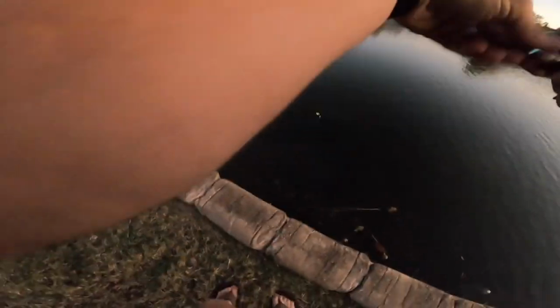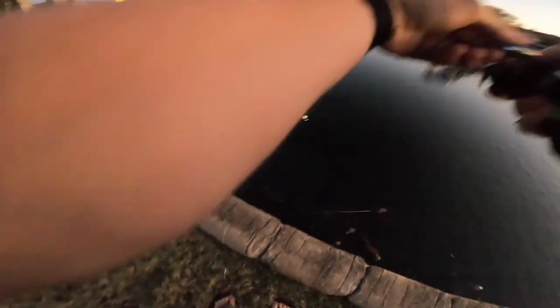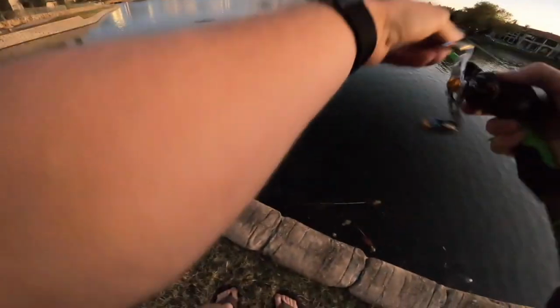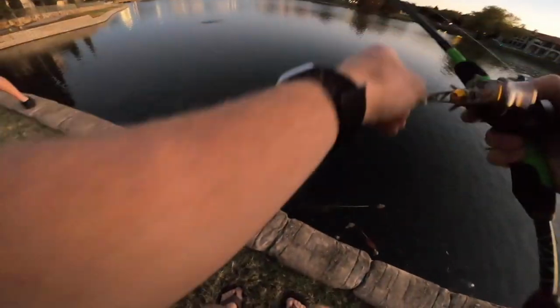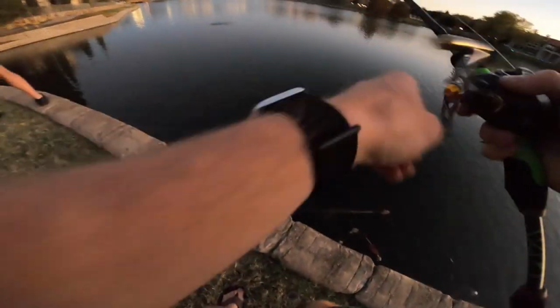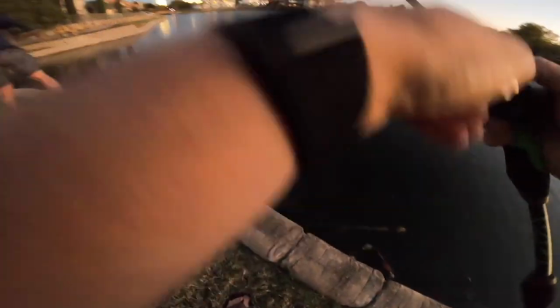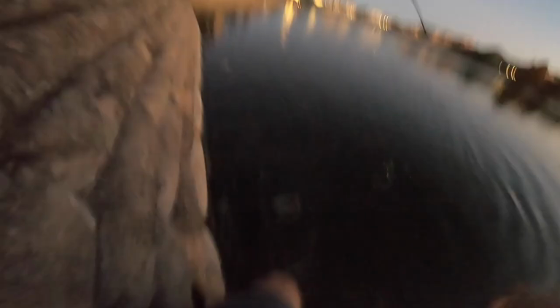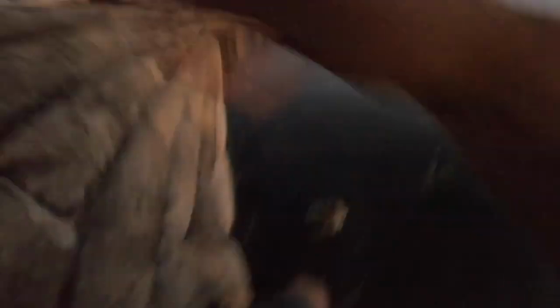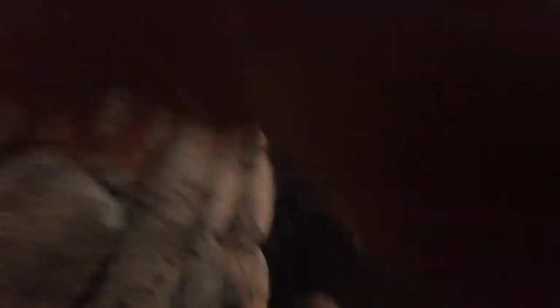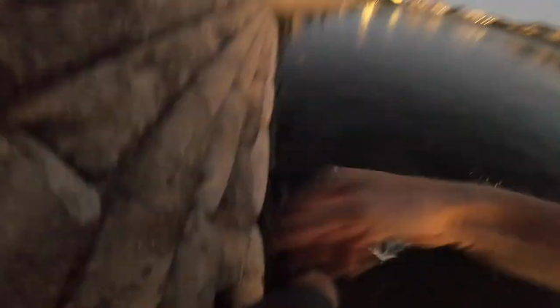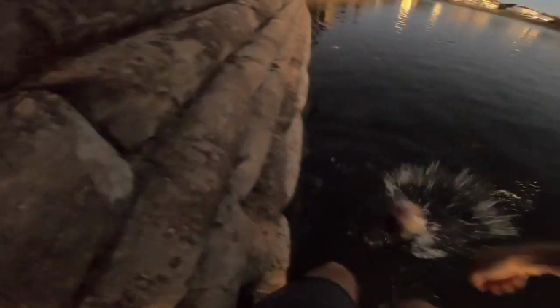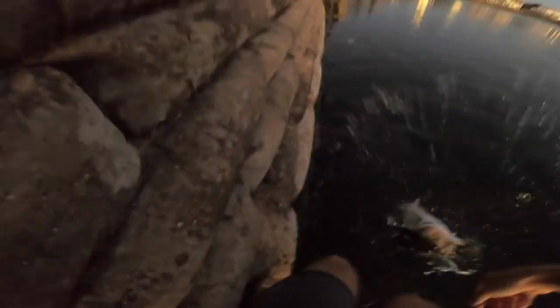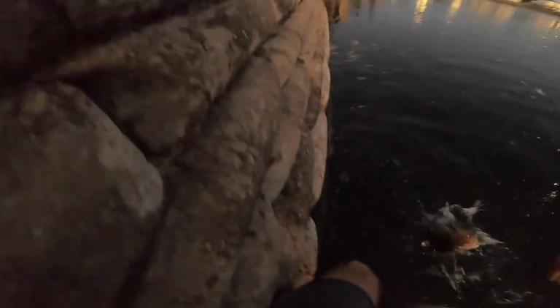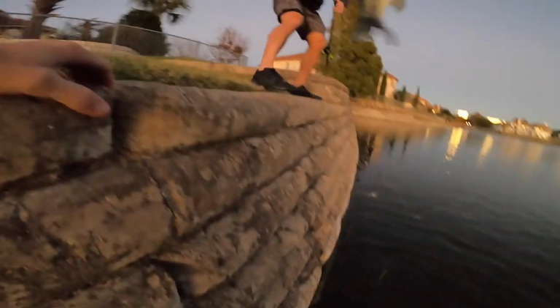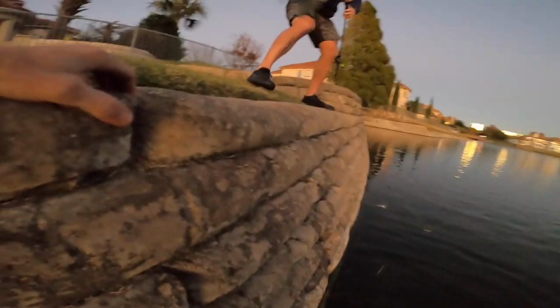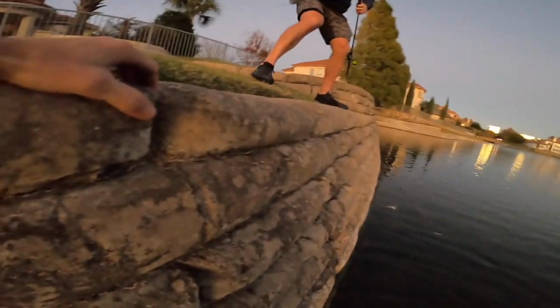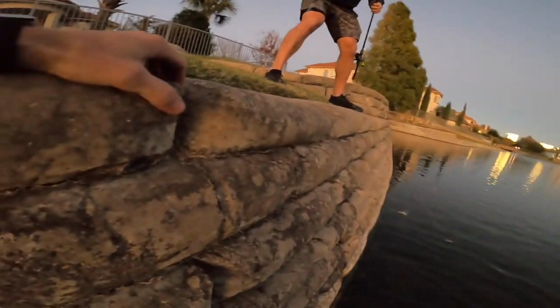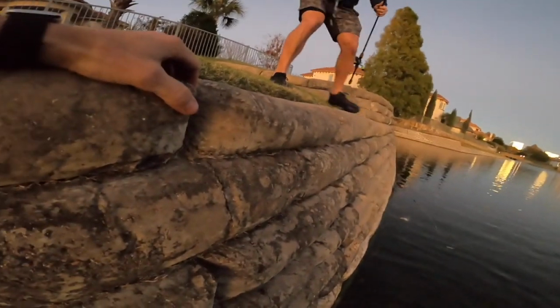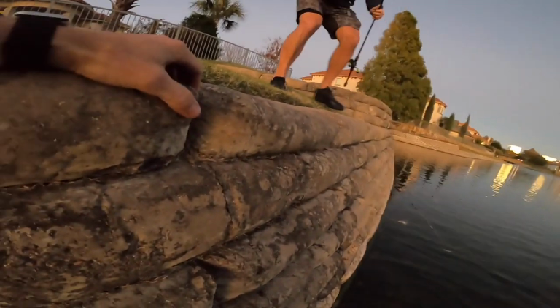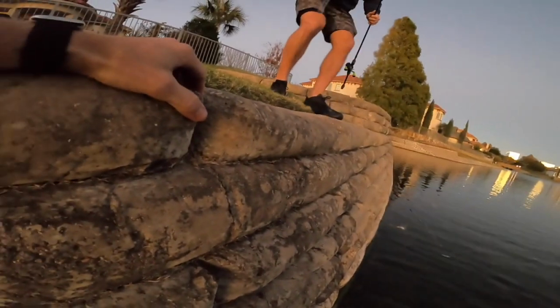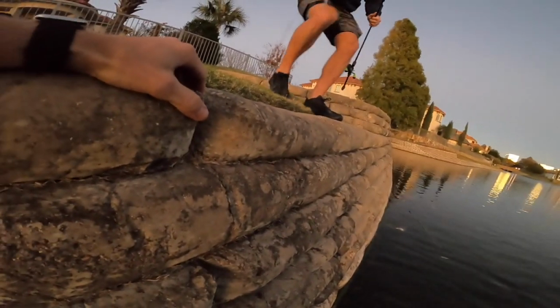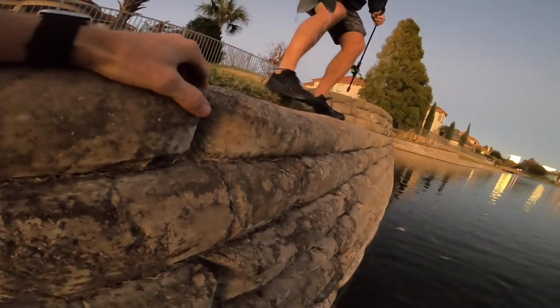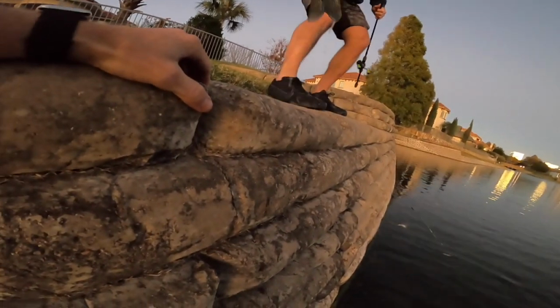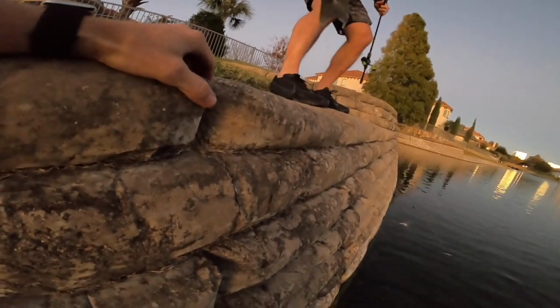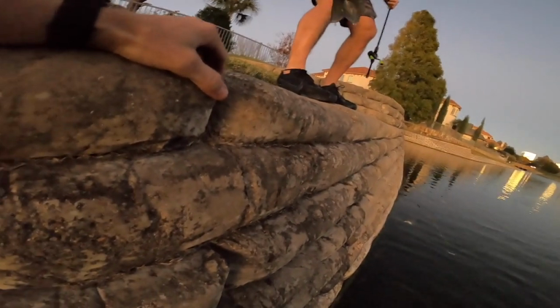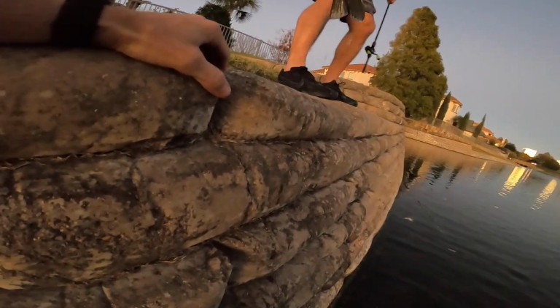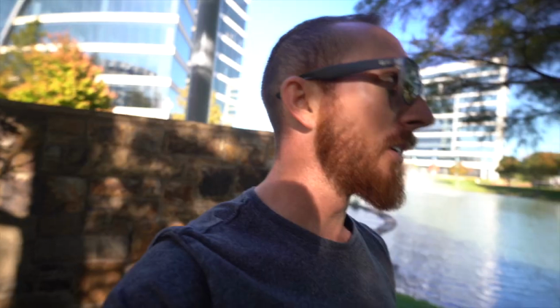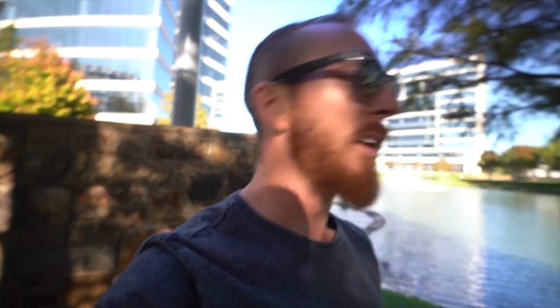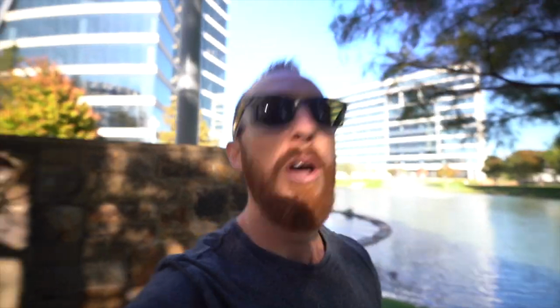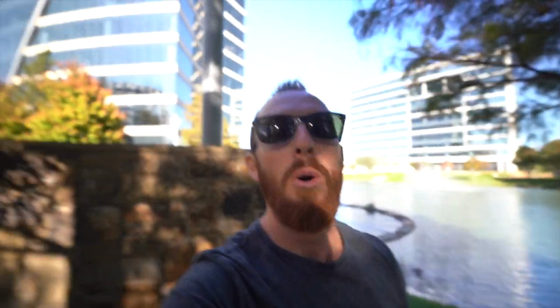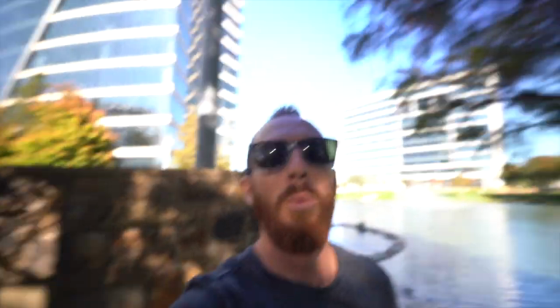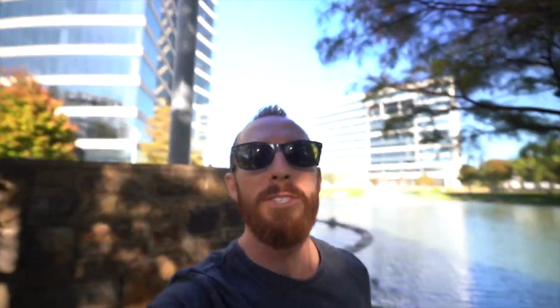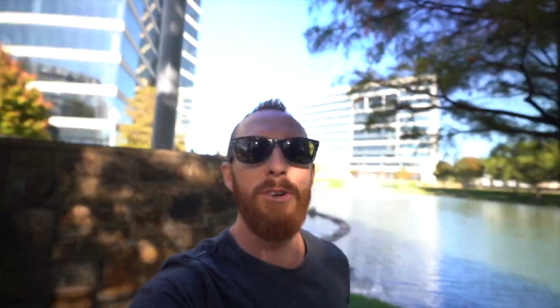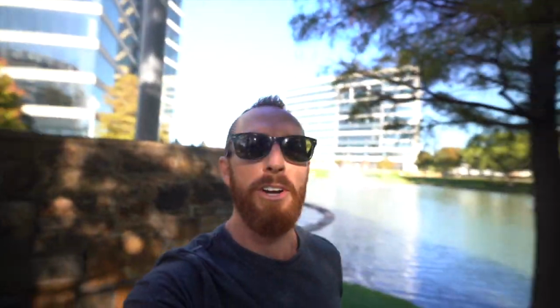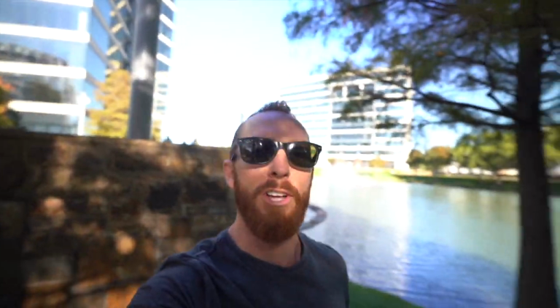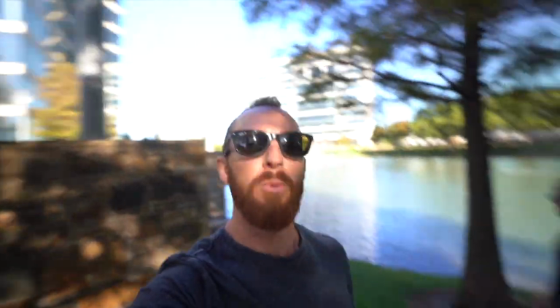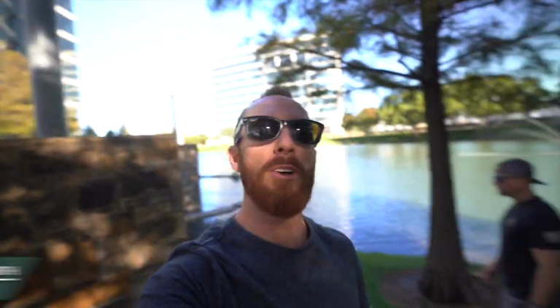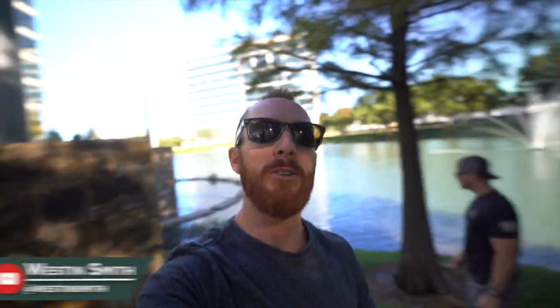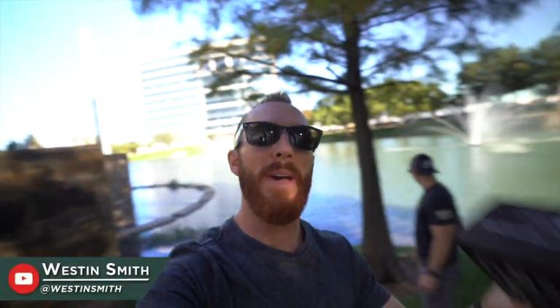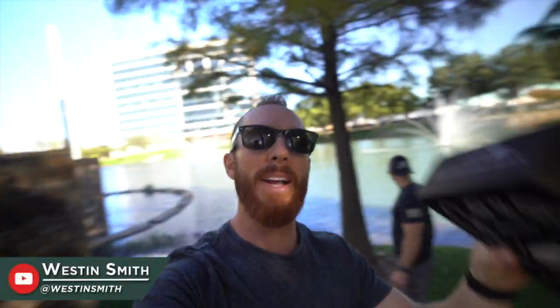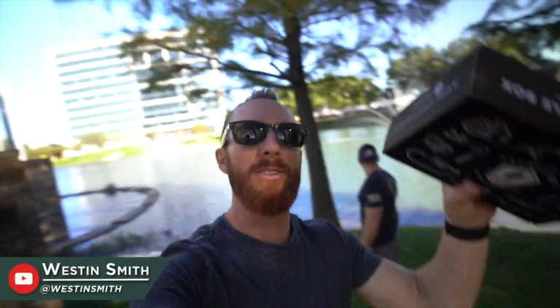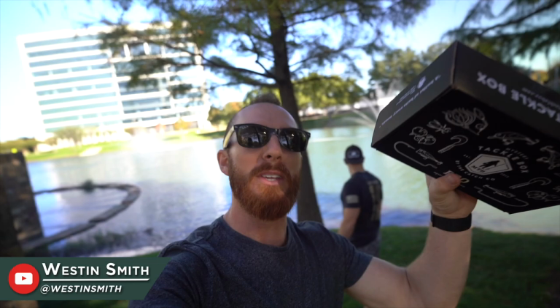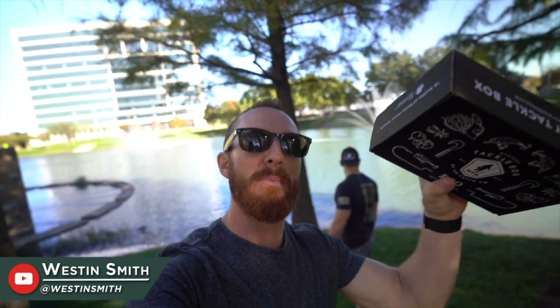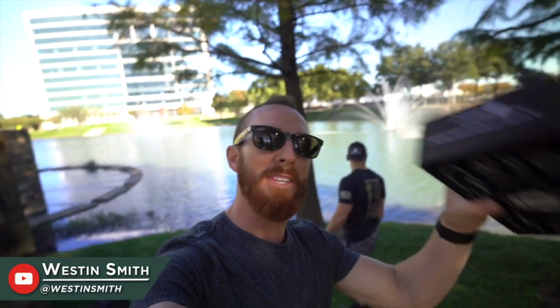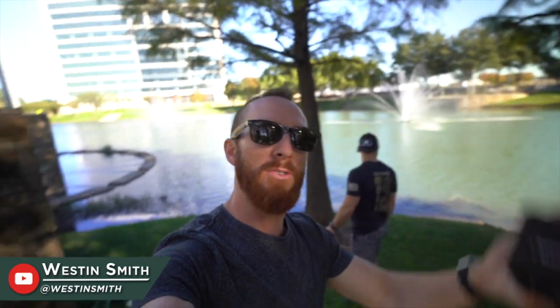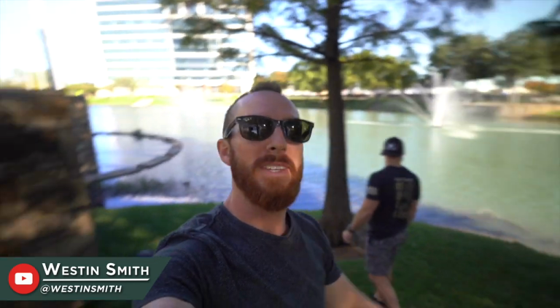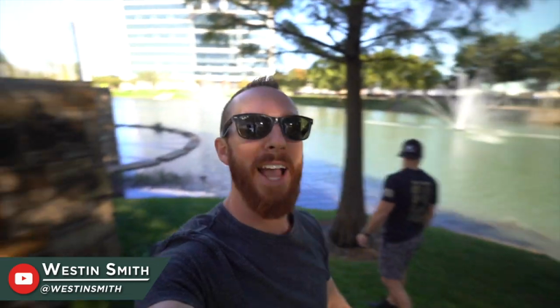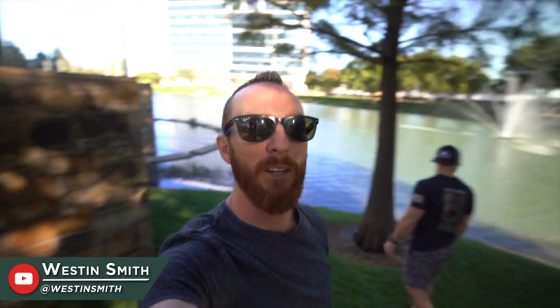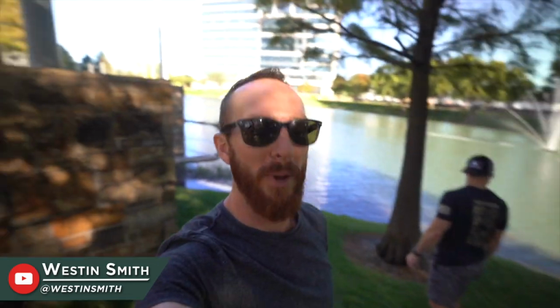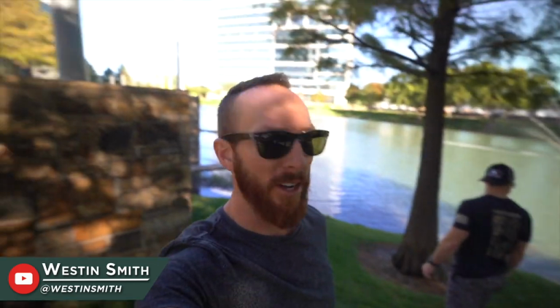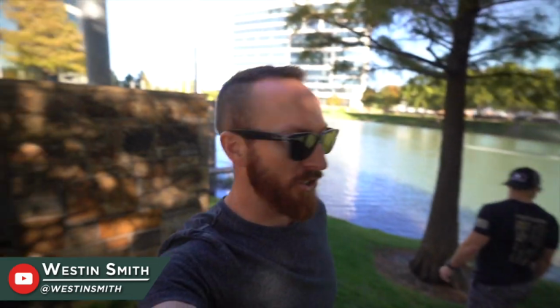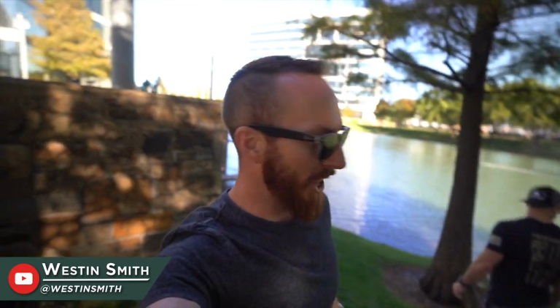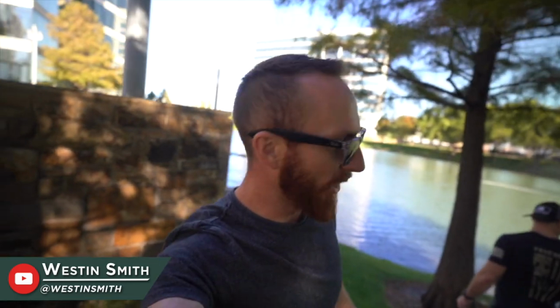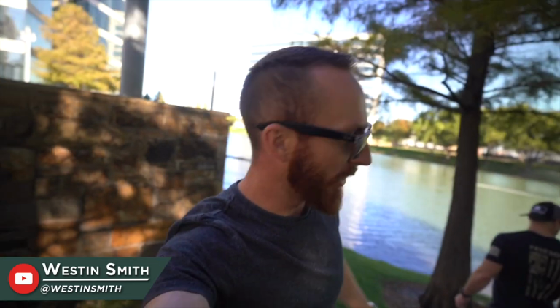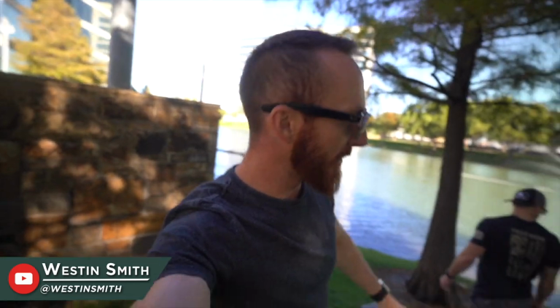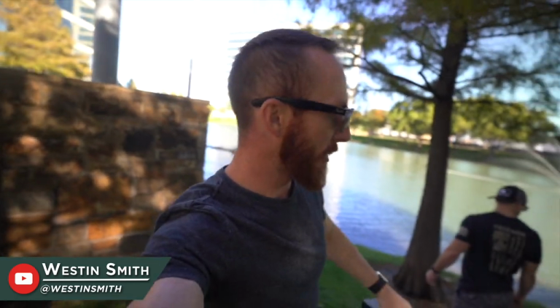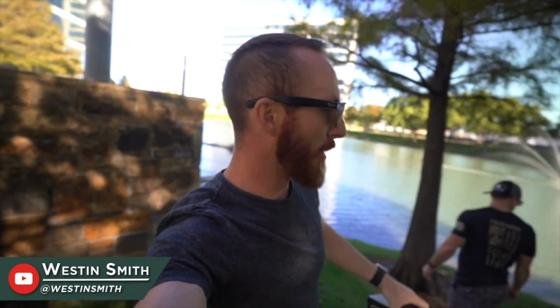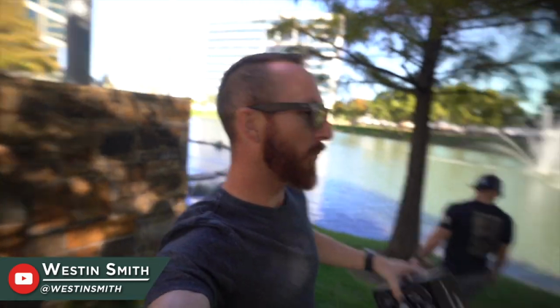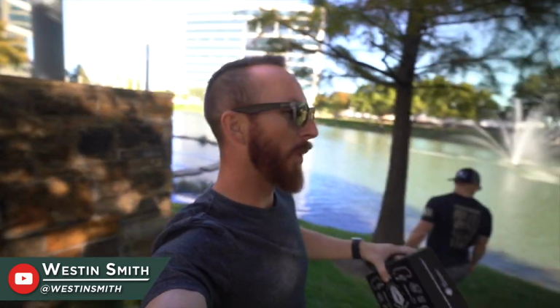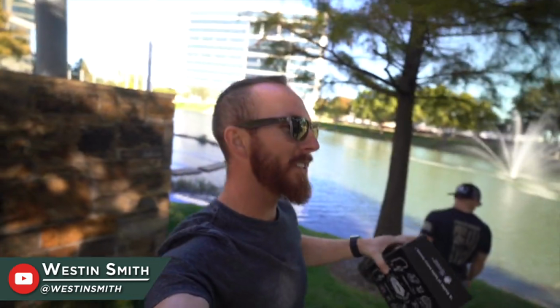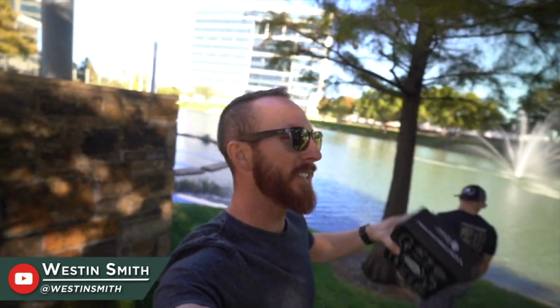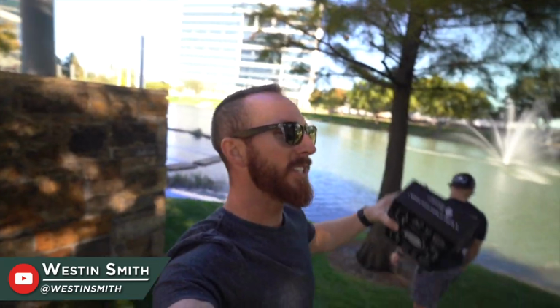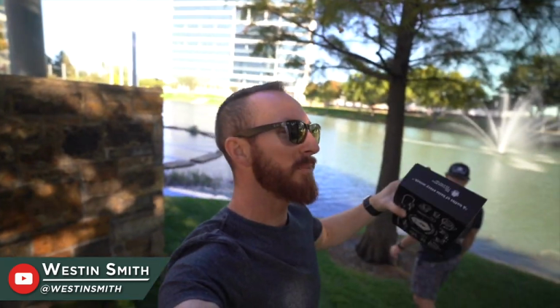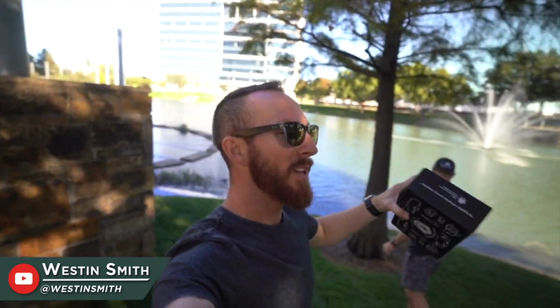That's a big one! Biggest one of the day, dude. What's going on y'all? Welcome back to the Mystery Tackle Box channel. It is your host Weston Smith.